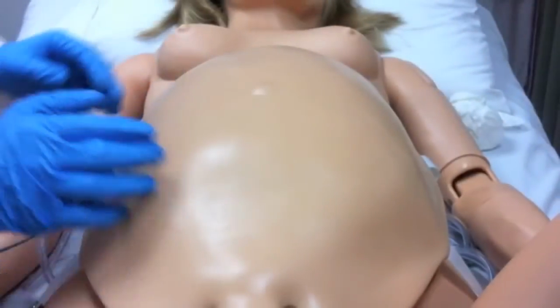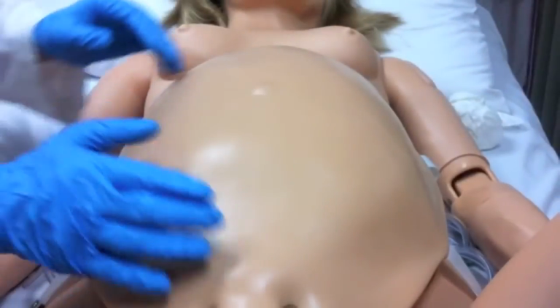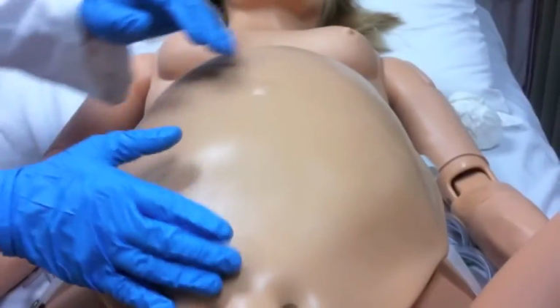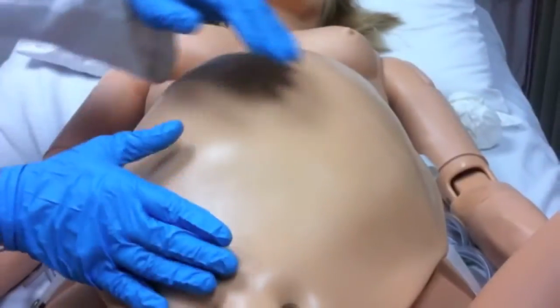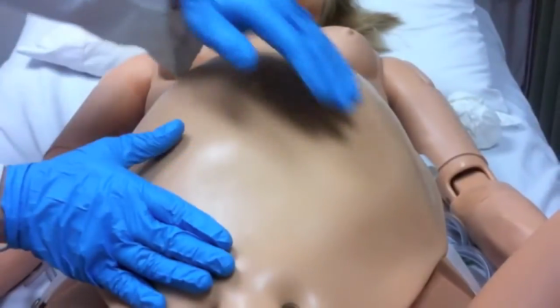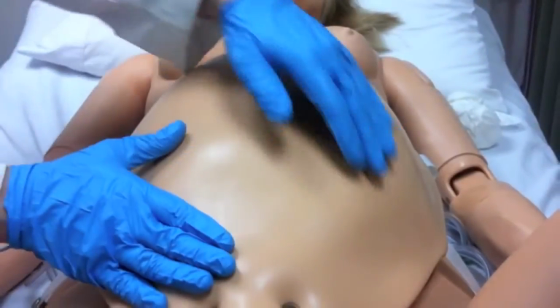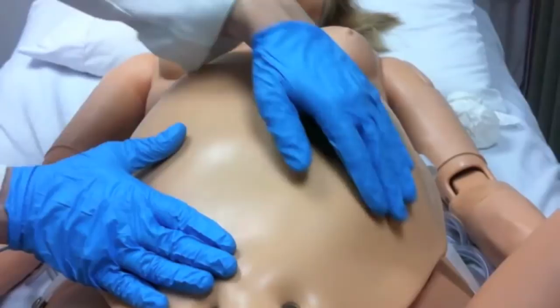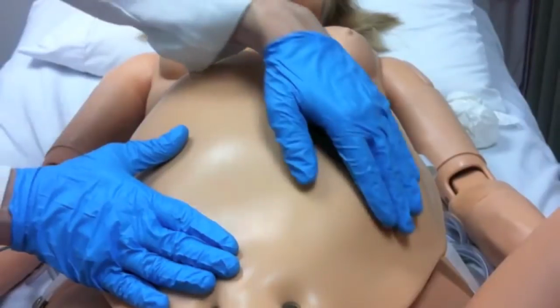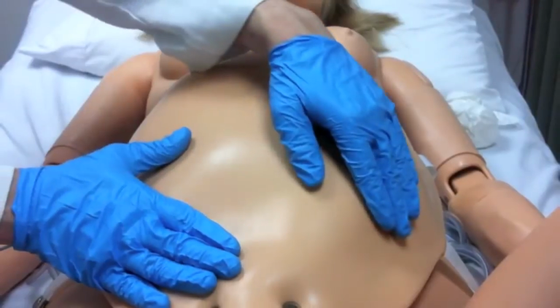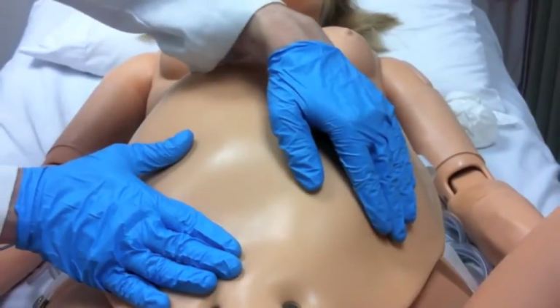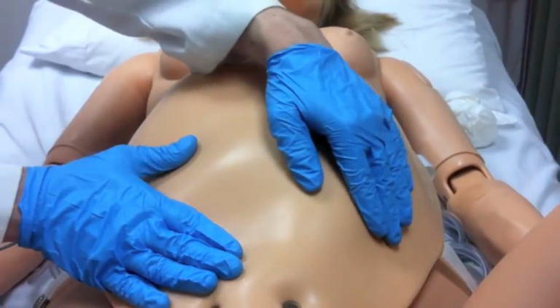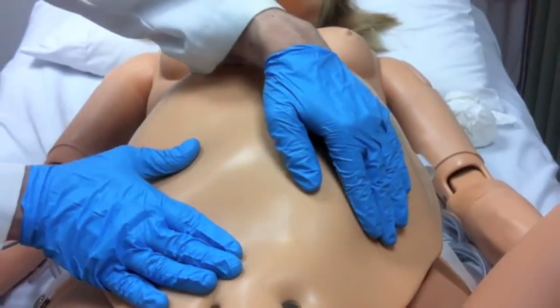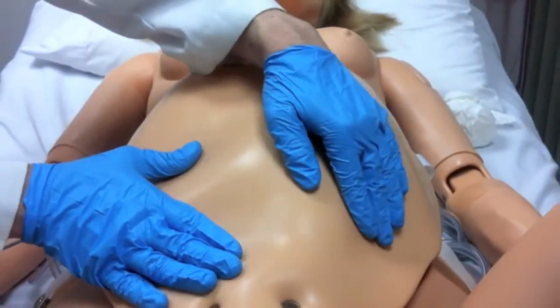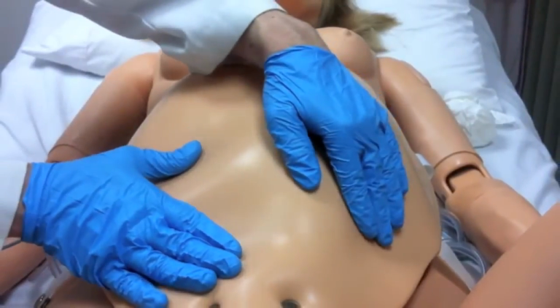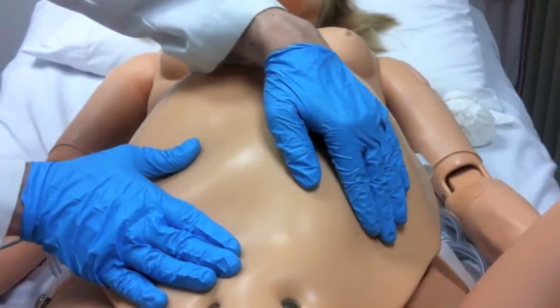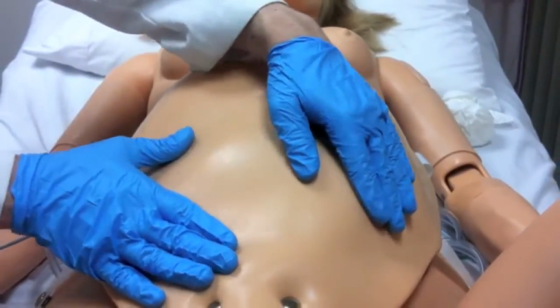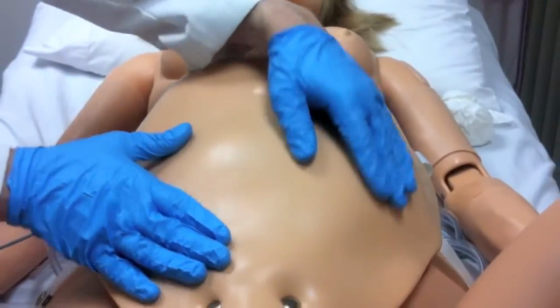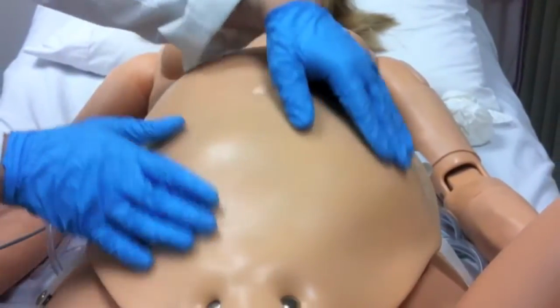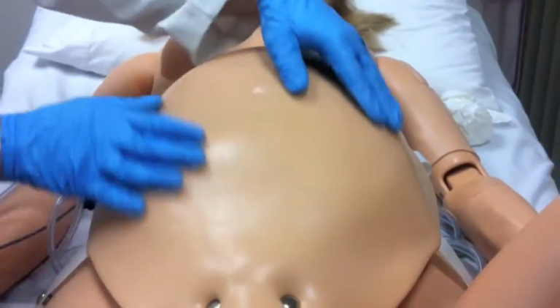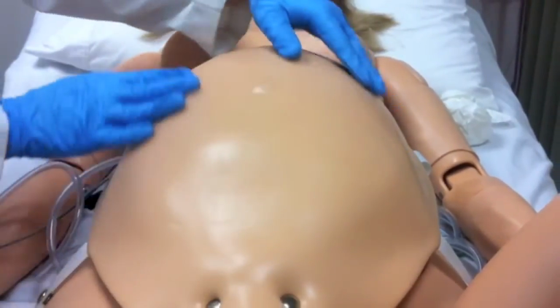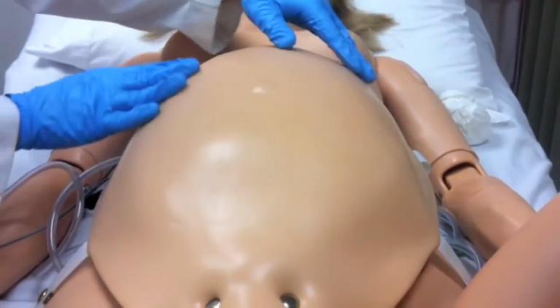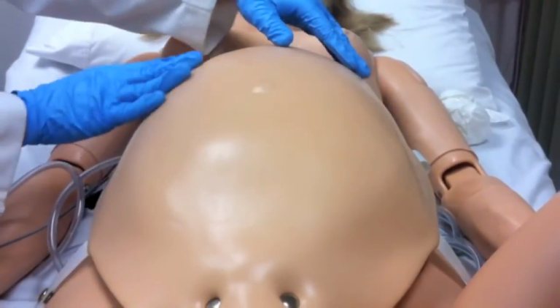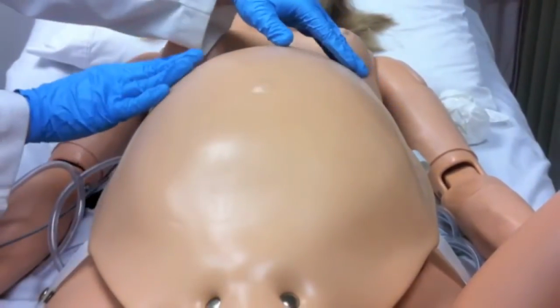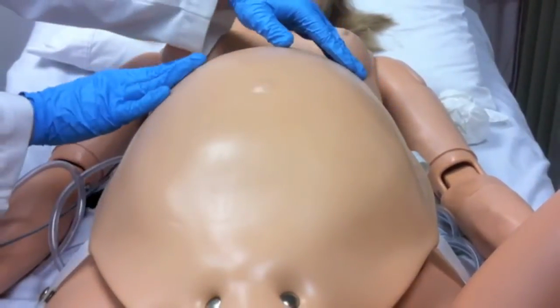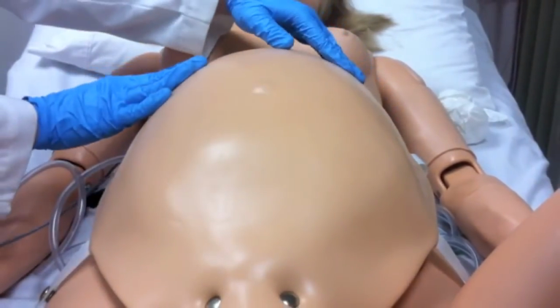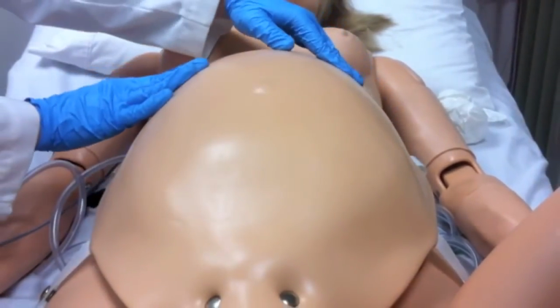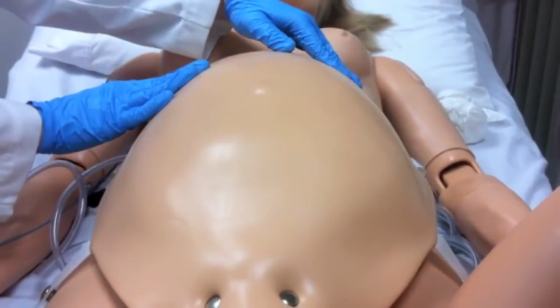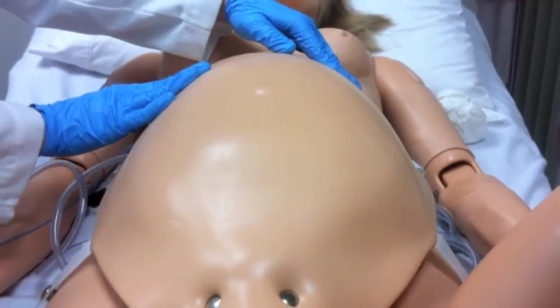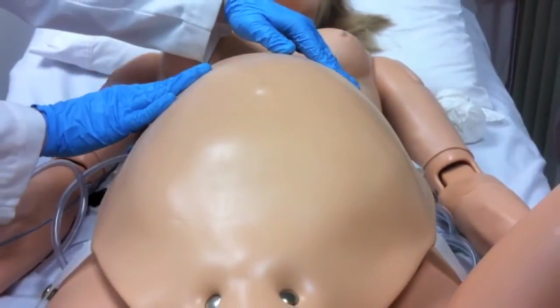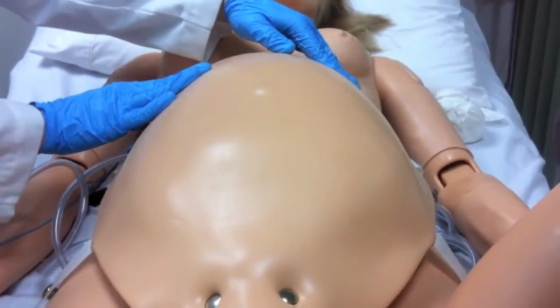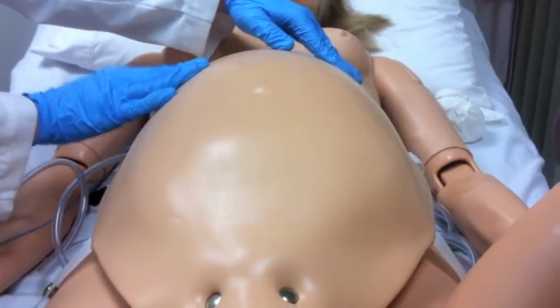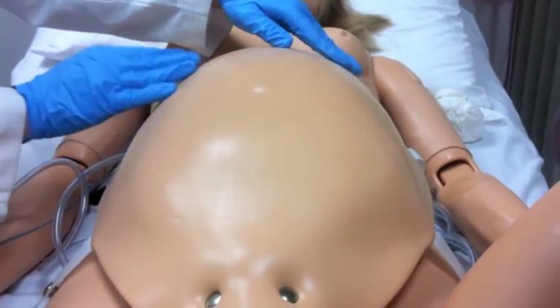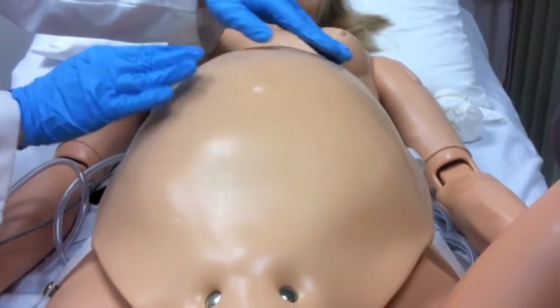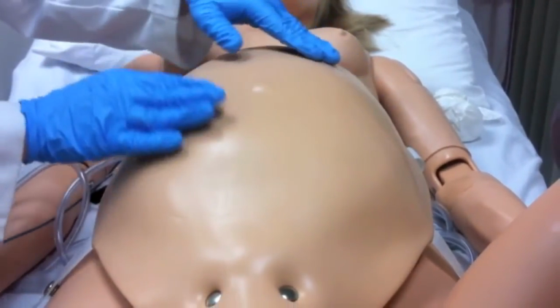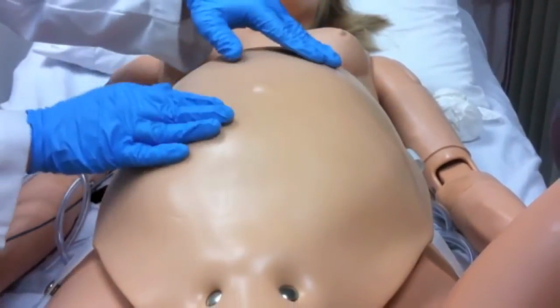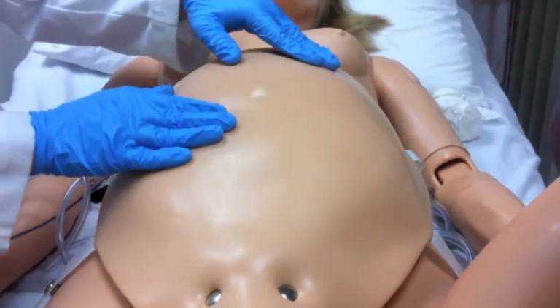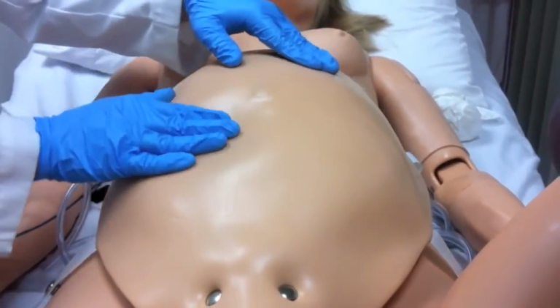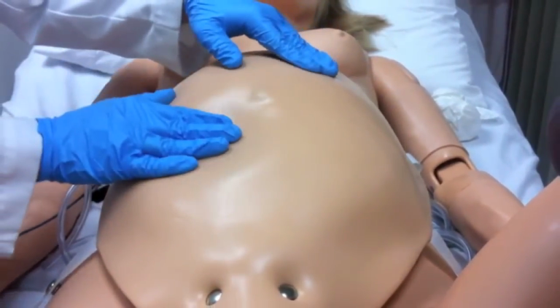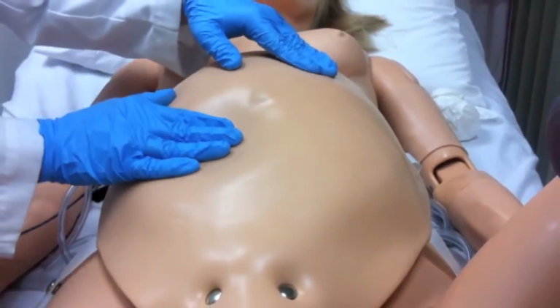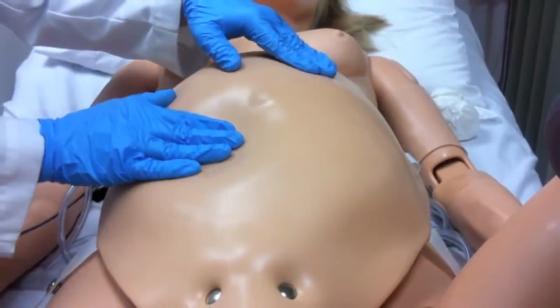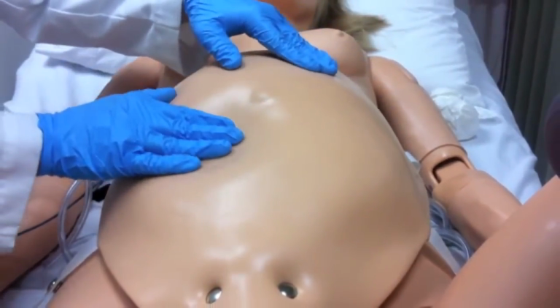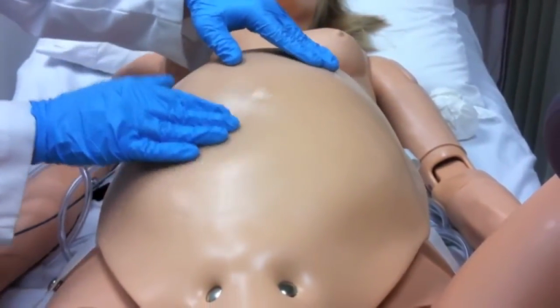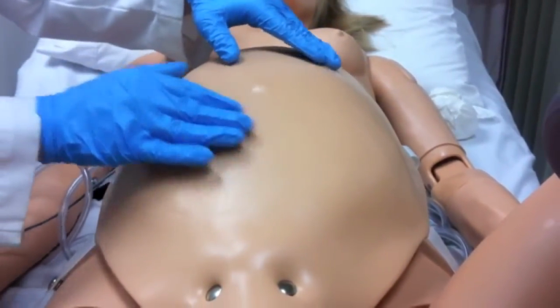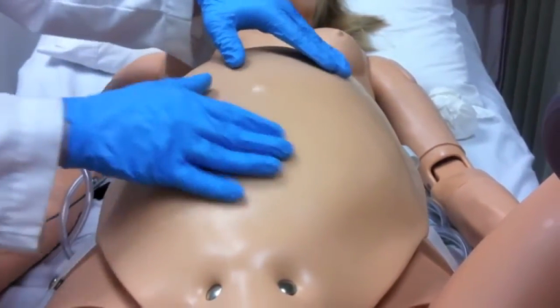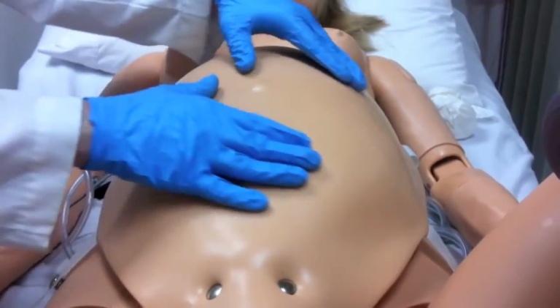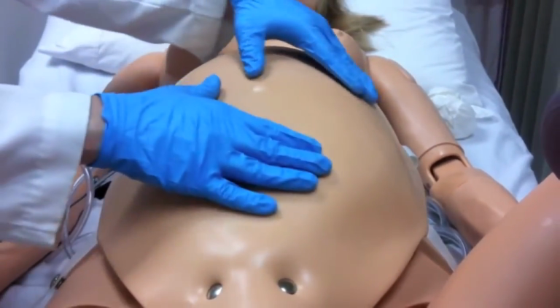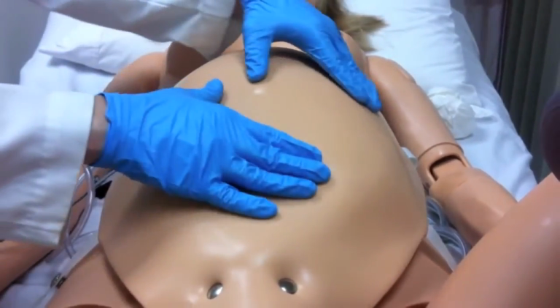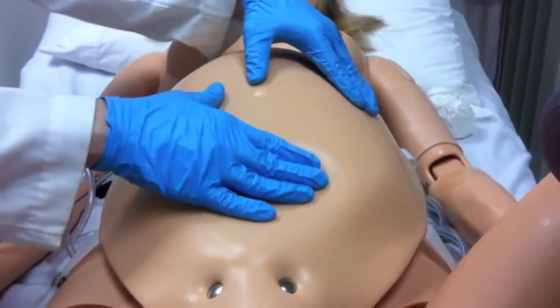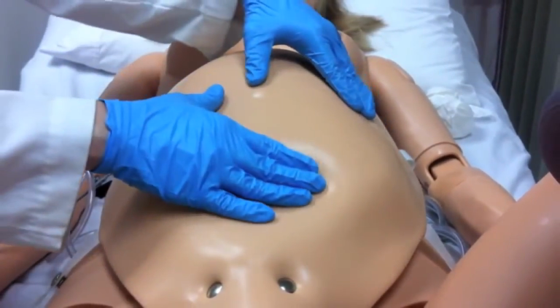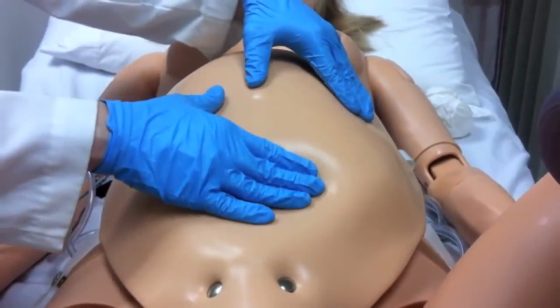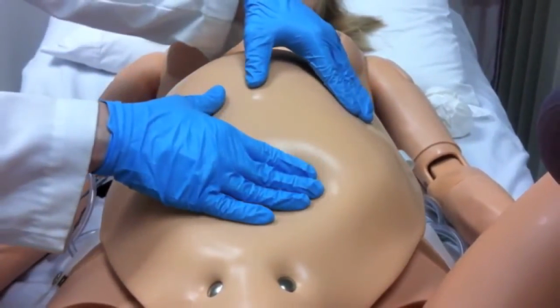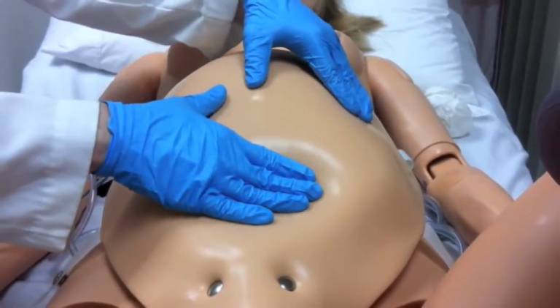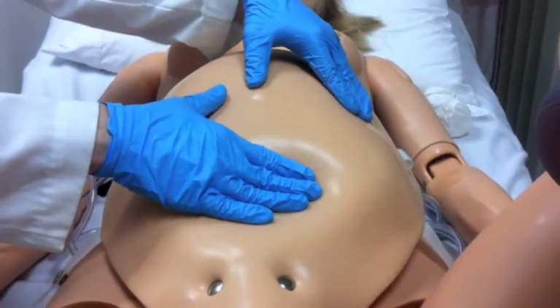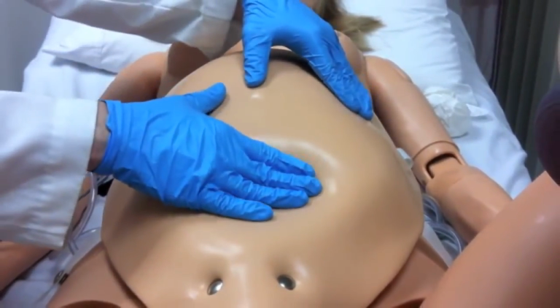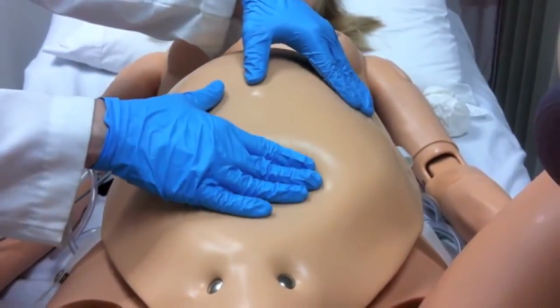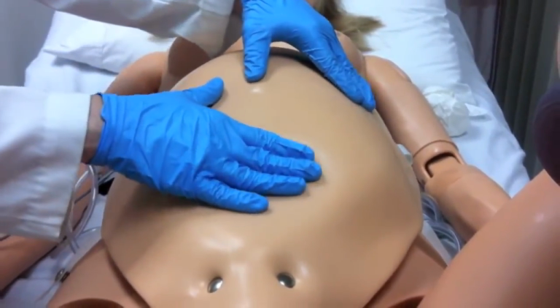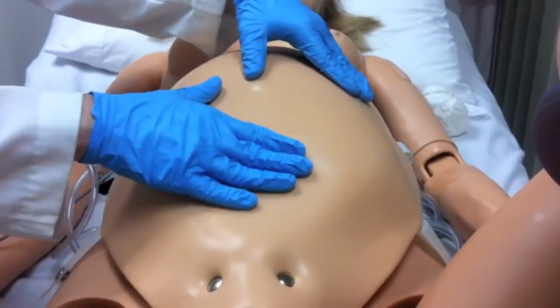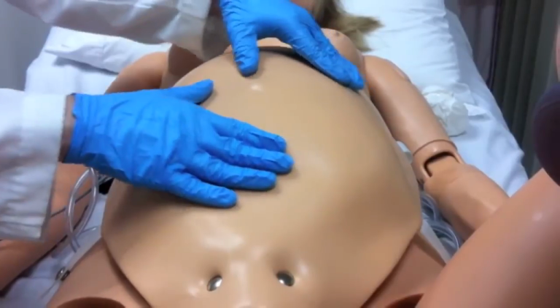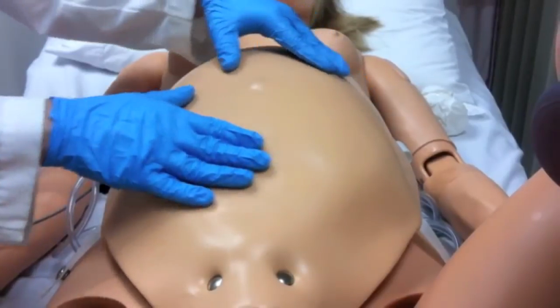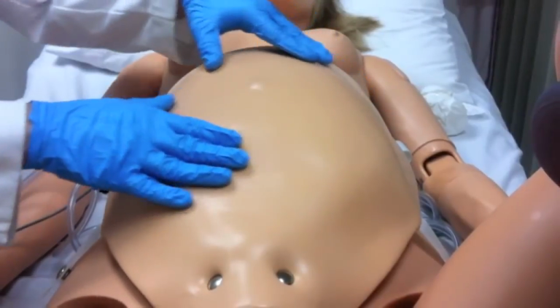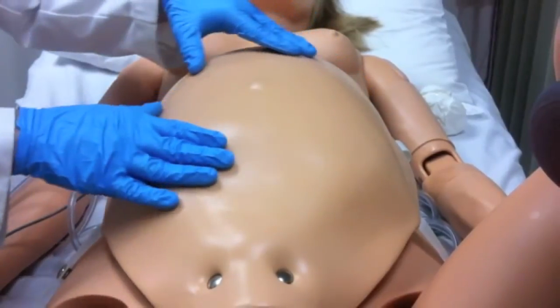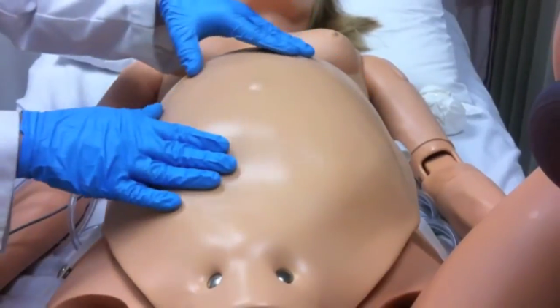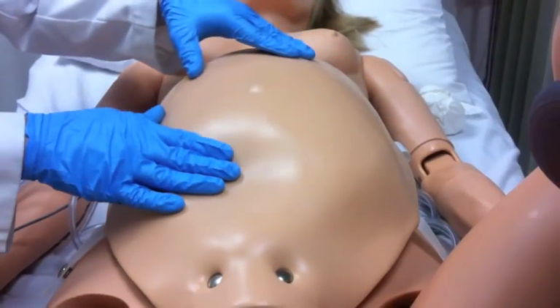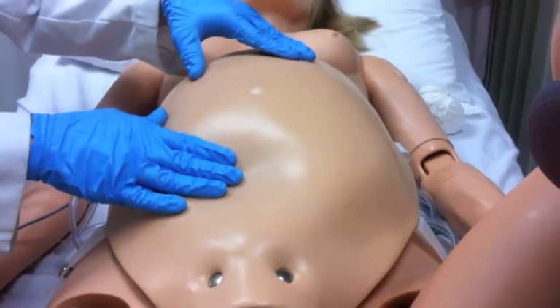Once ready to begin the Leopold maneuvers, you should determine if the head is up or down by palpating the spine, elbows, and knees.